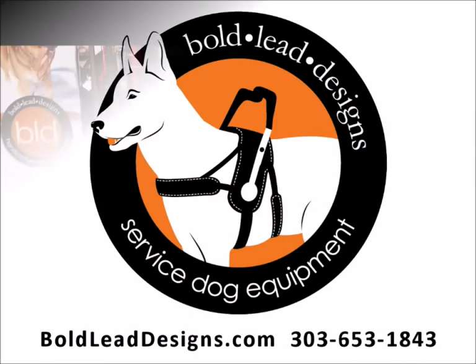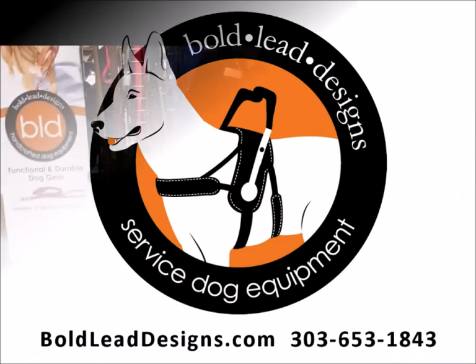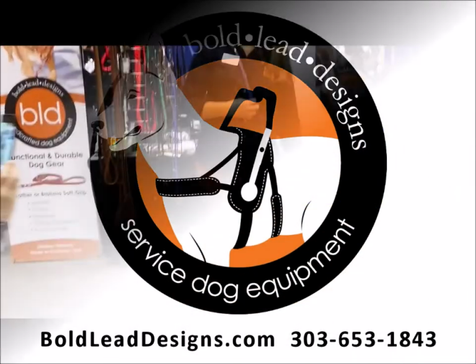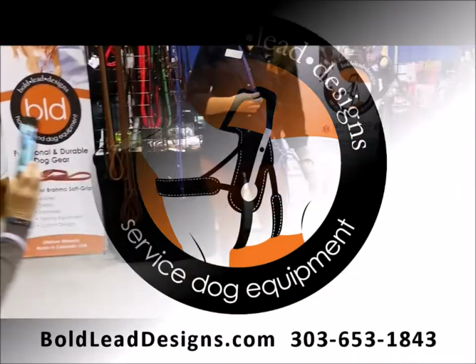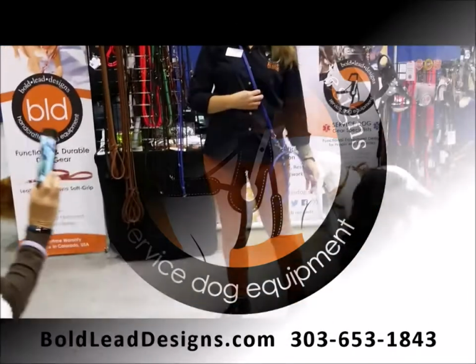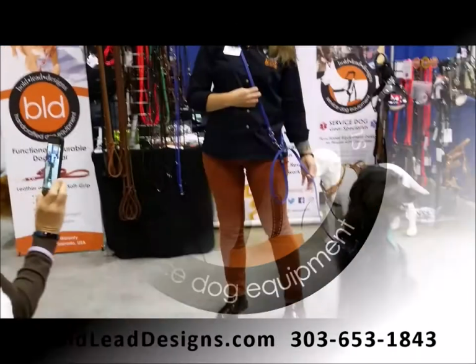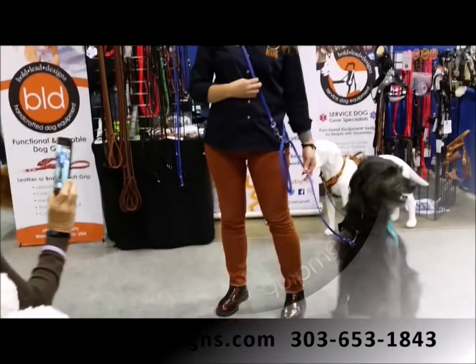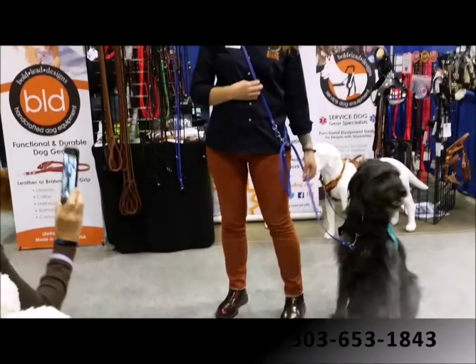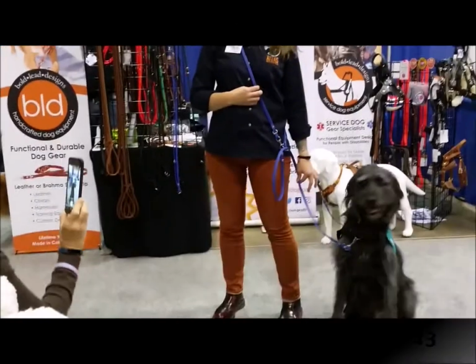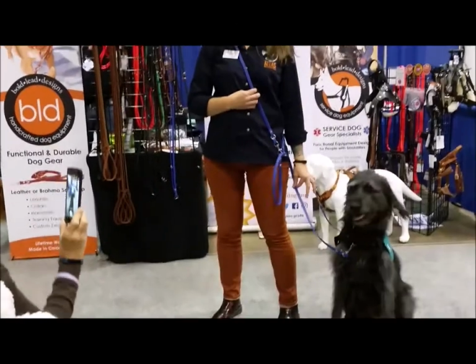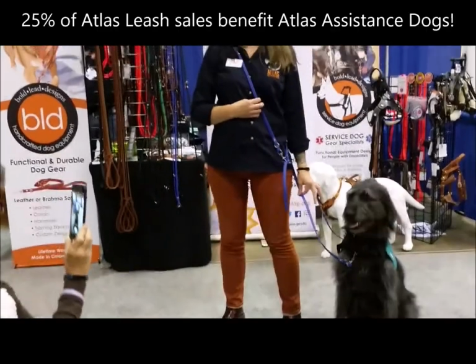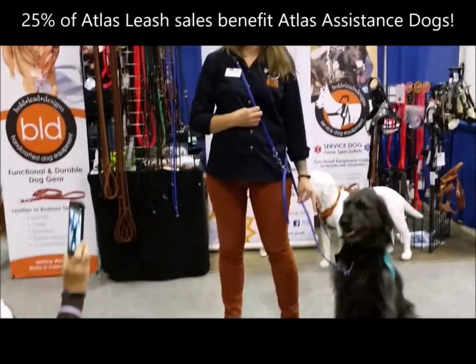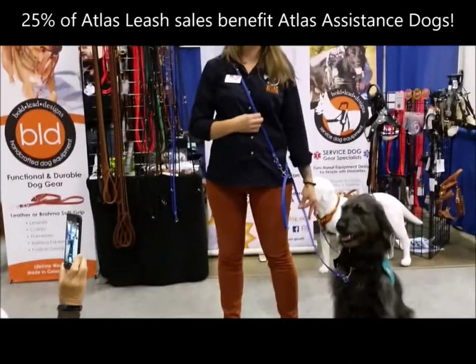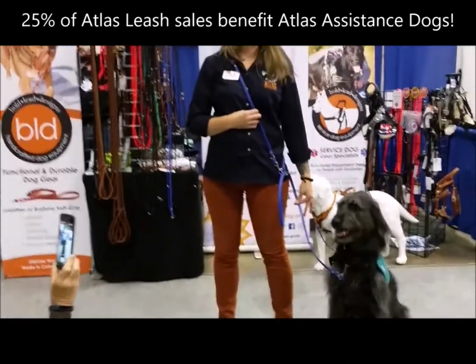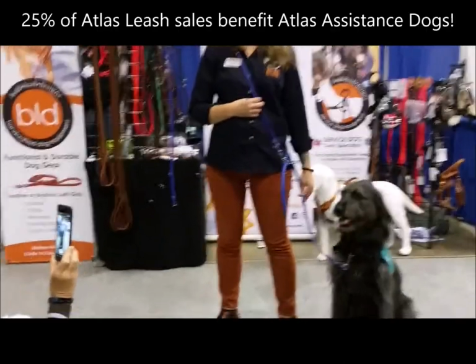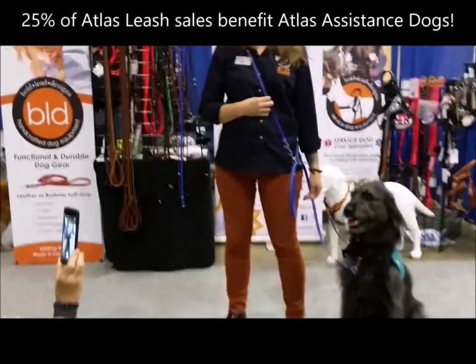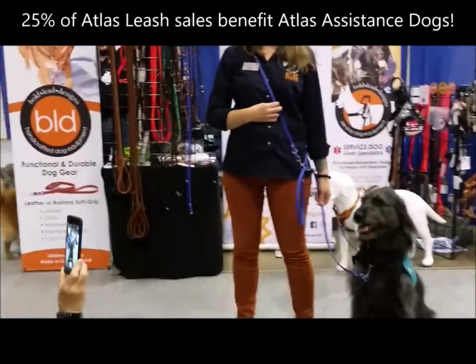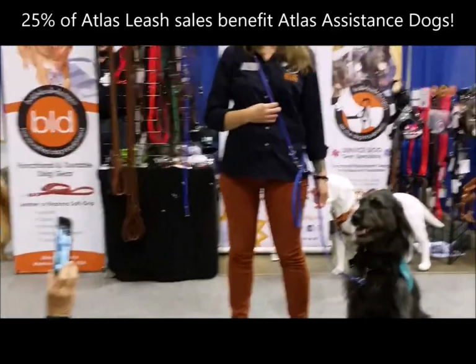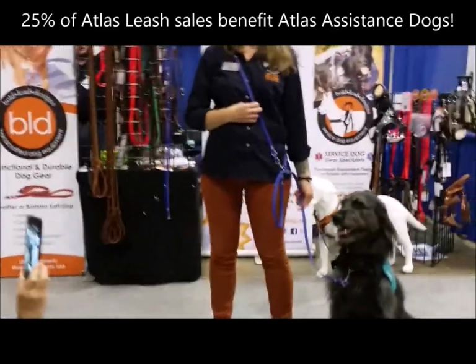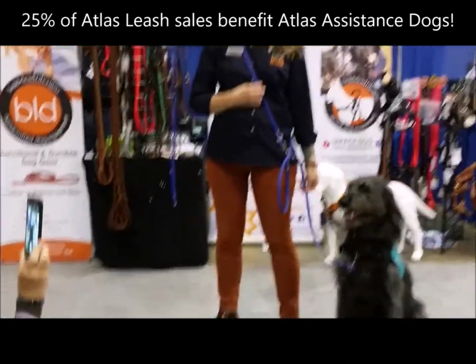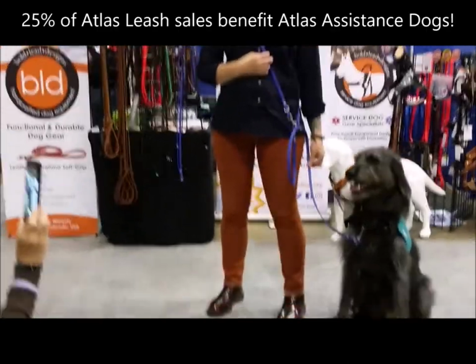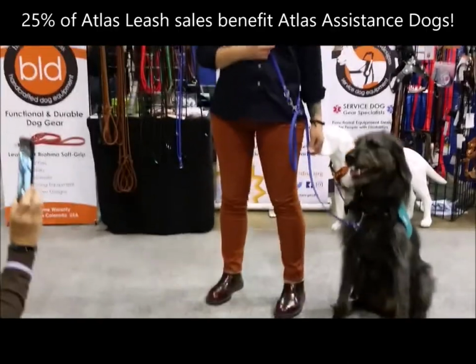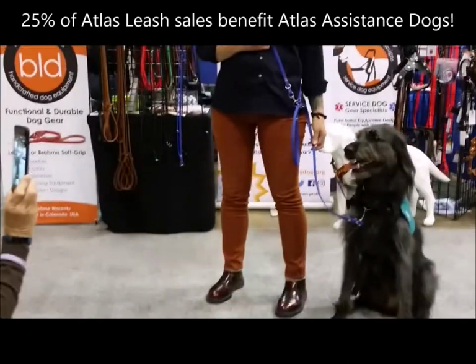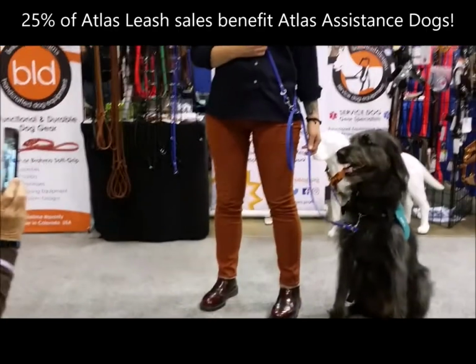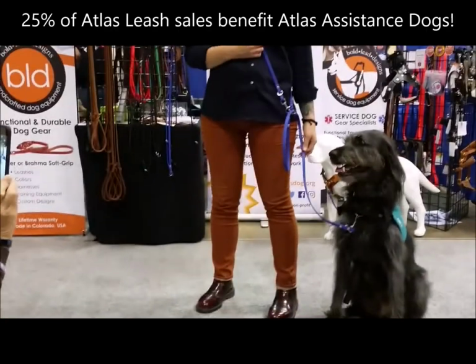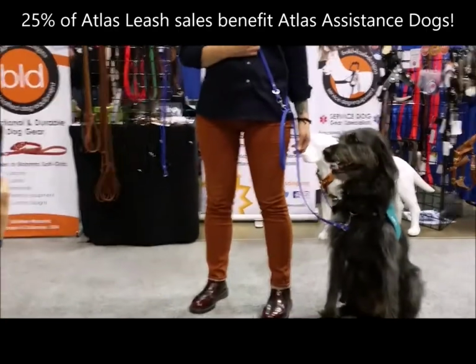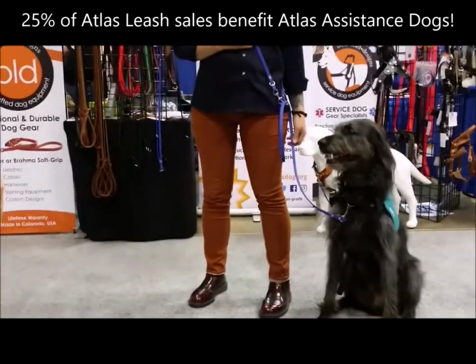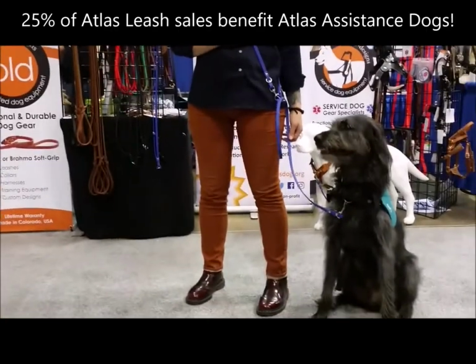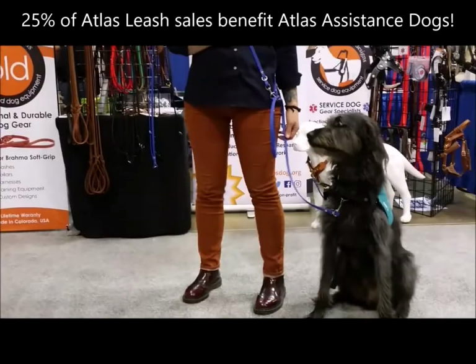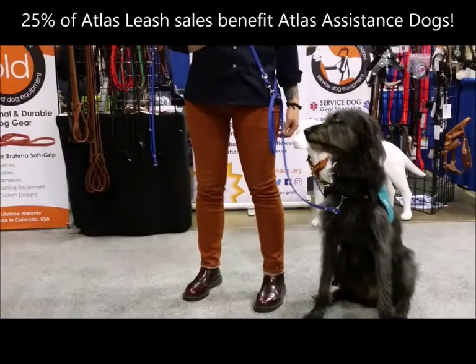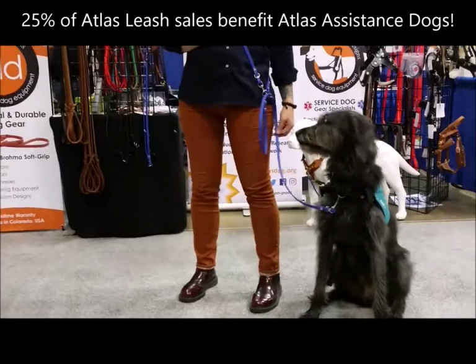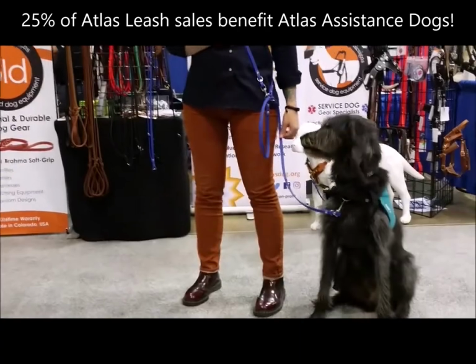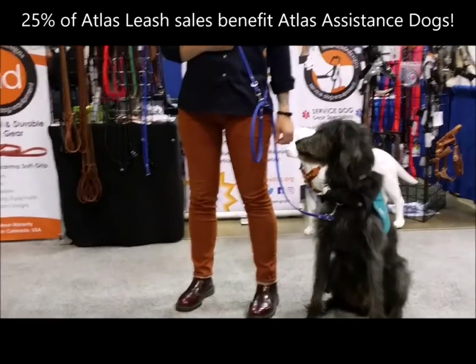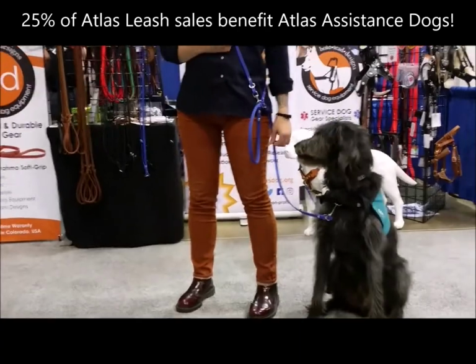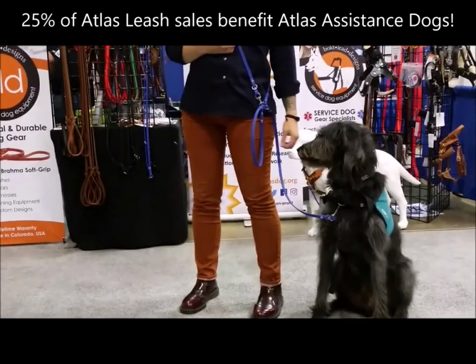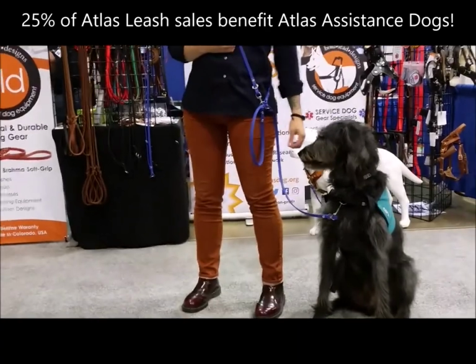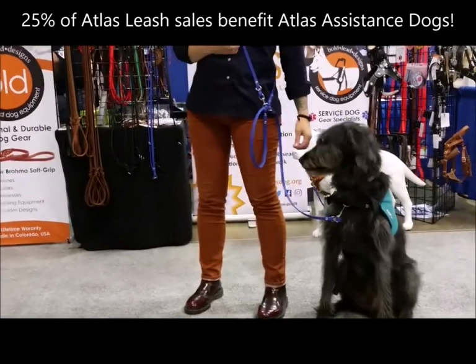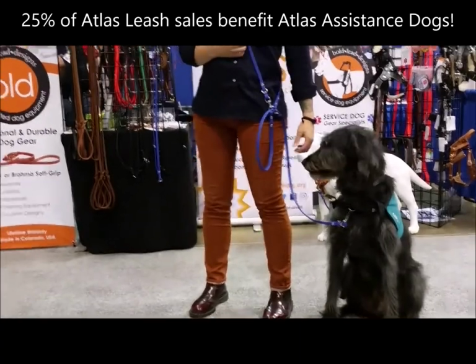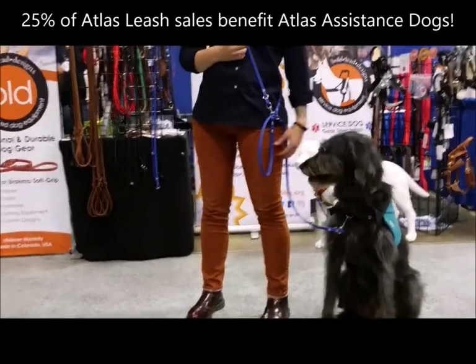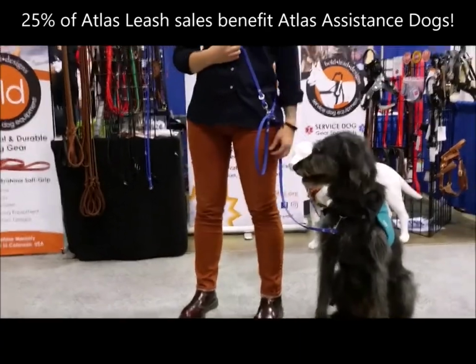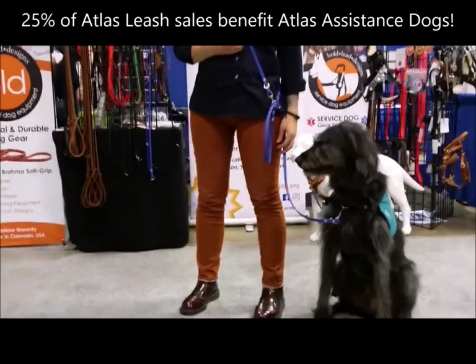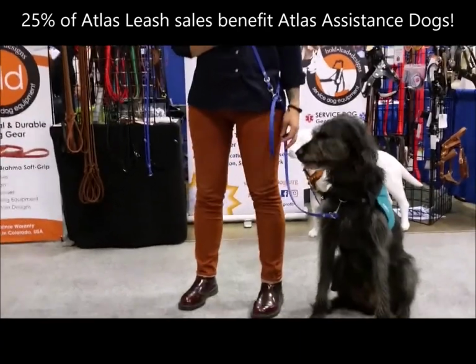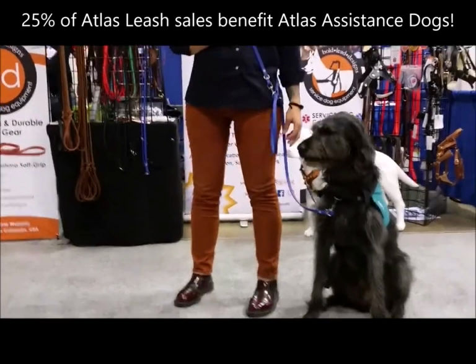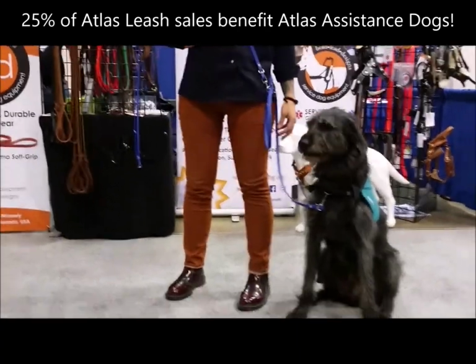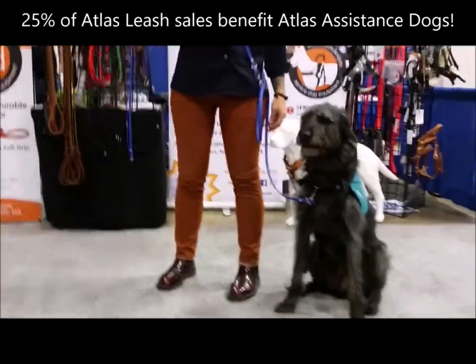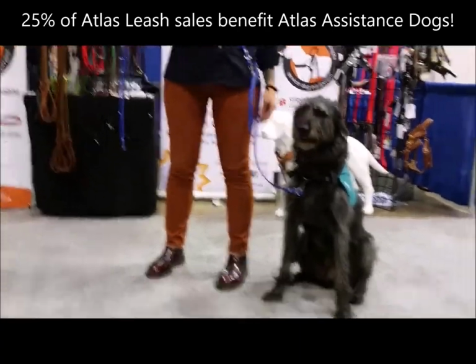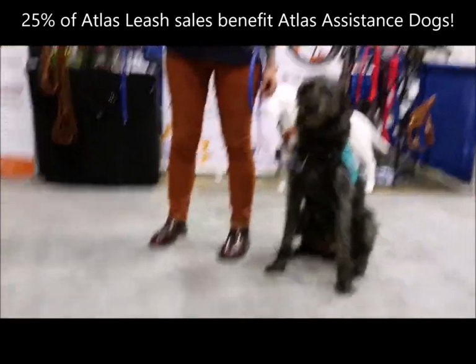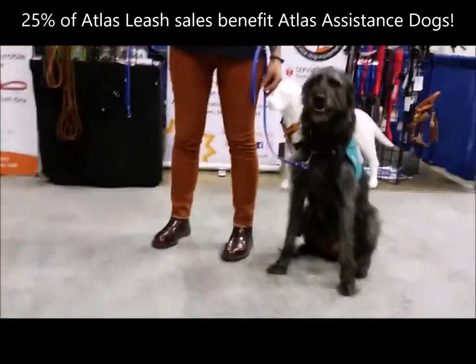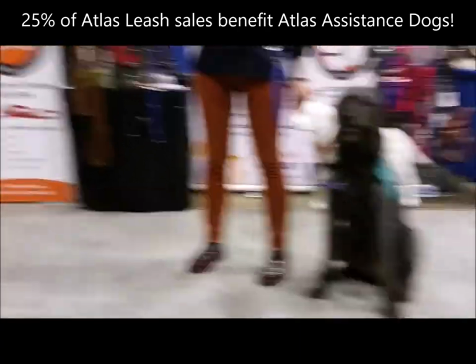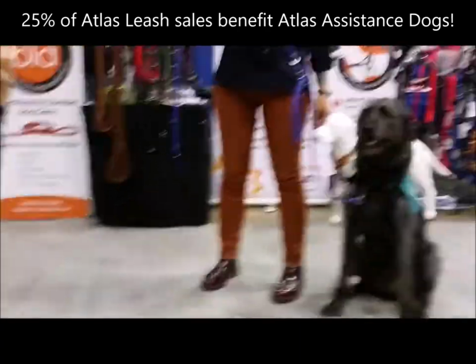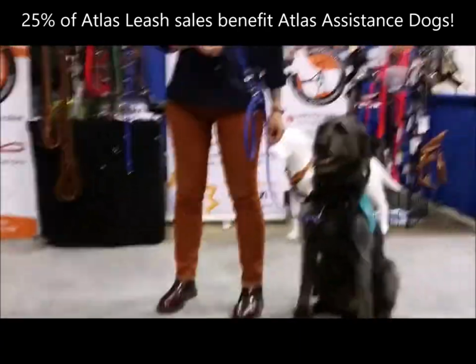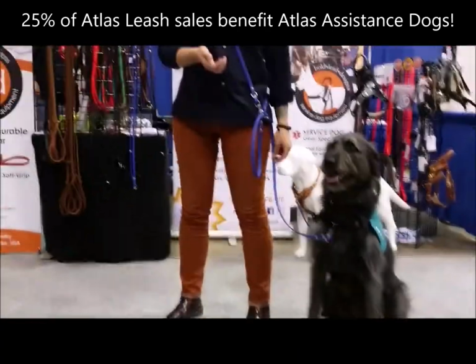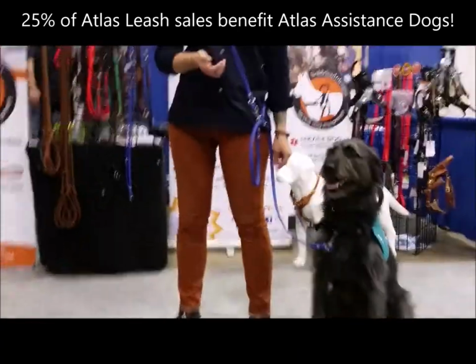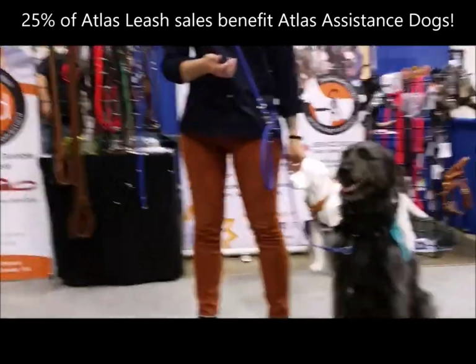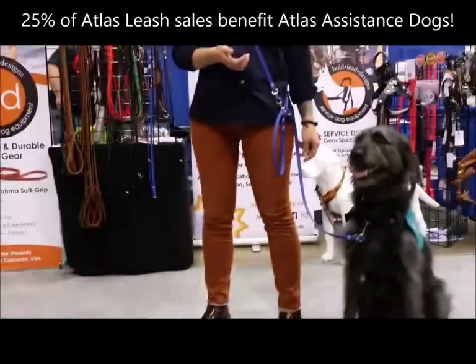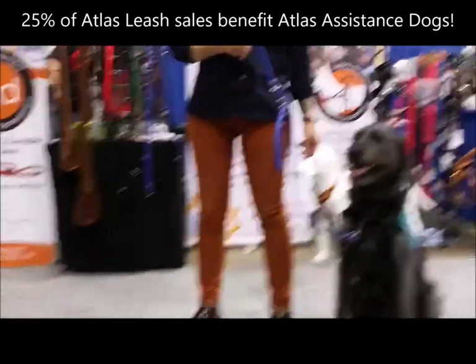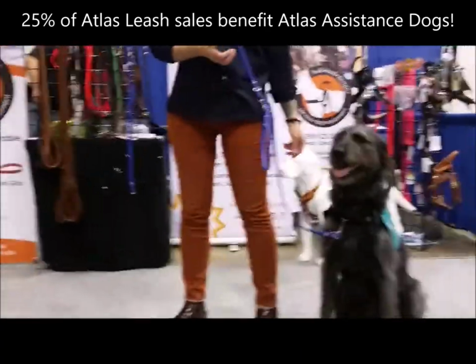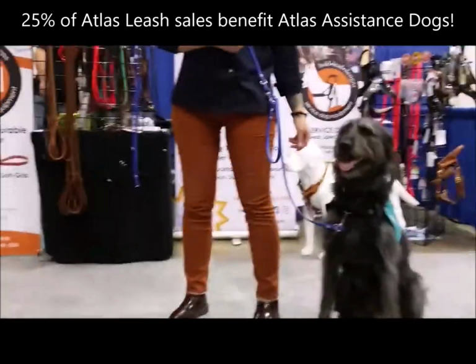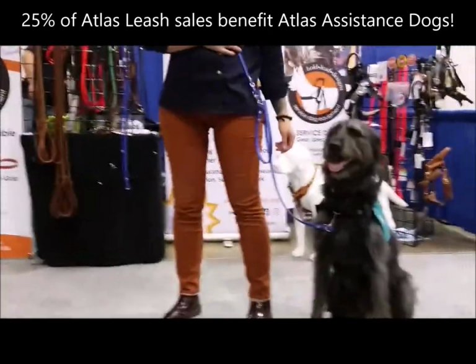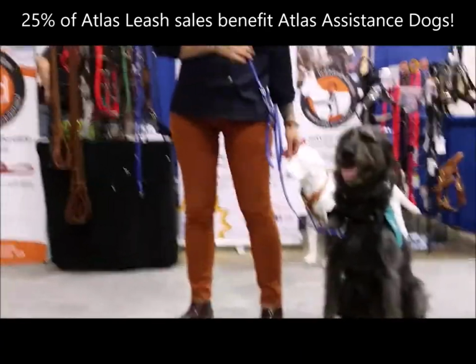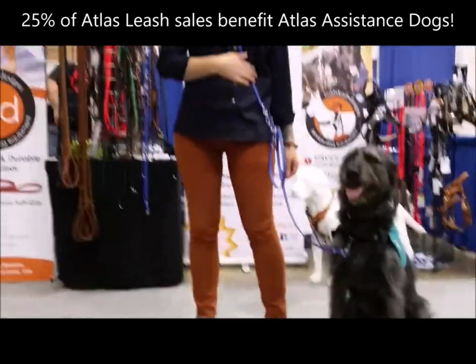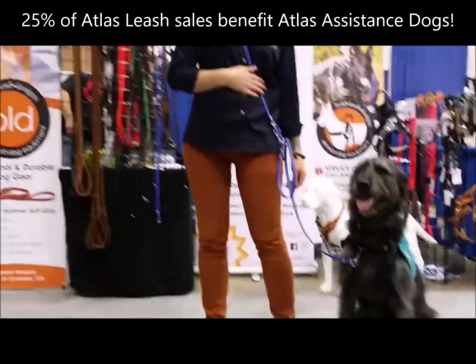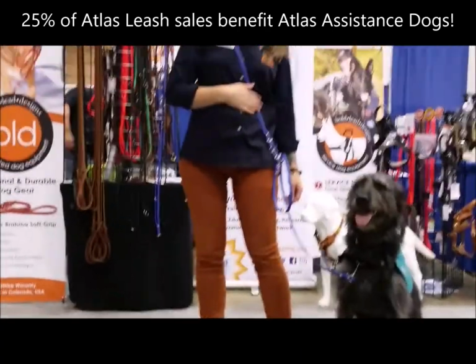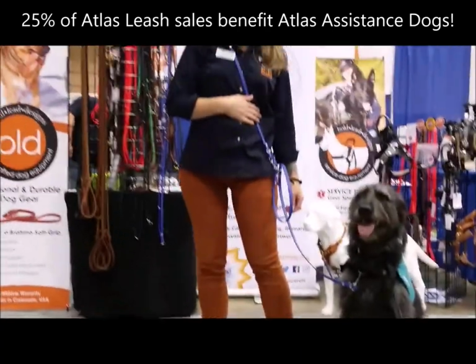25% of the proceeds from this leash all come back to help Atlas make sure that we can help as many people as possible get the service dog they need.